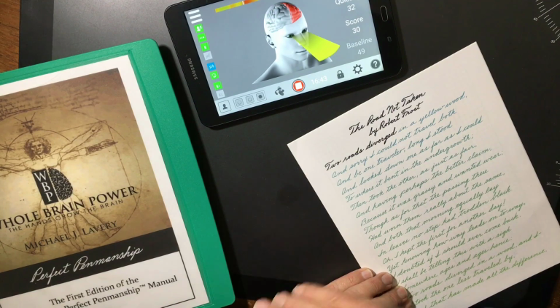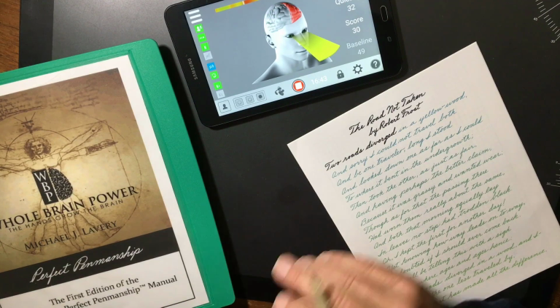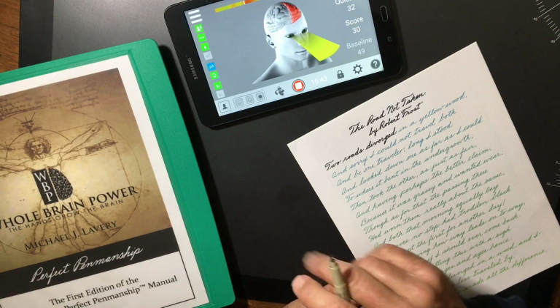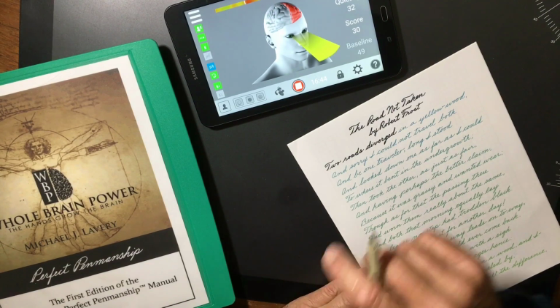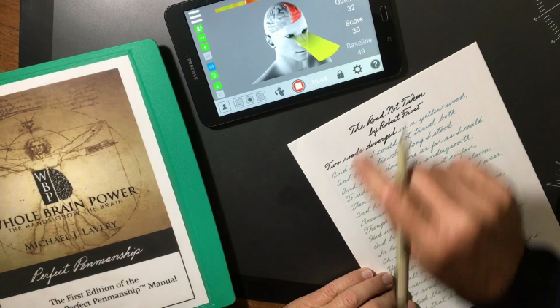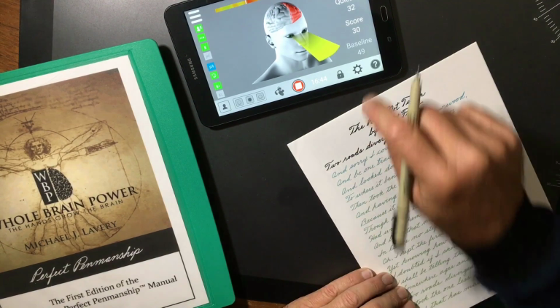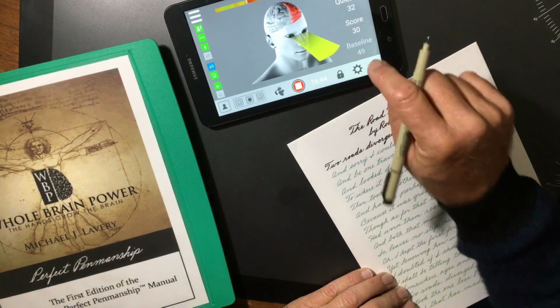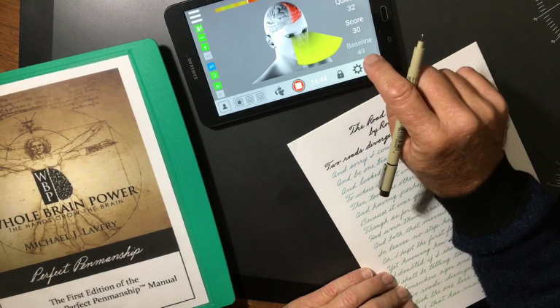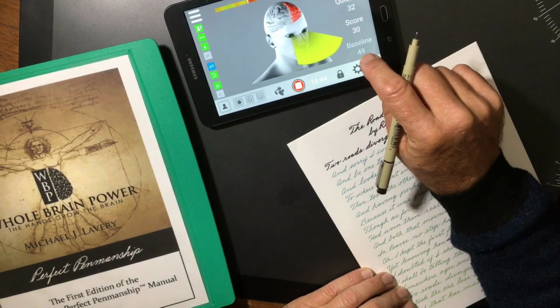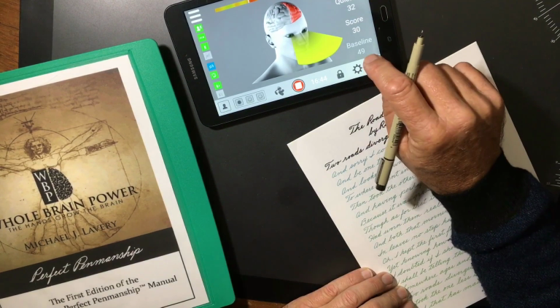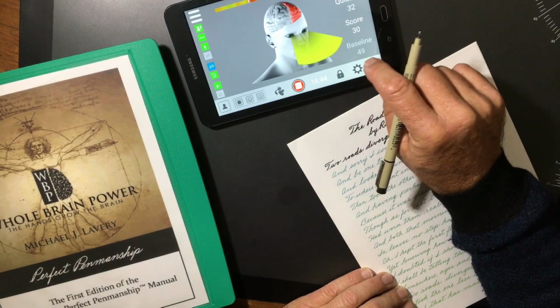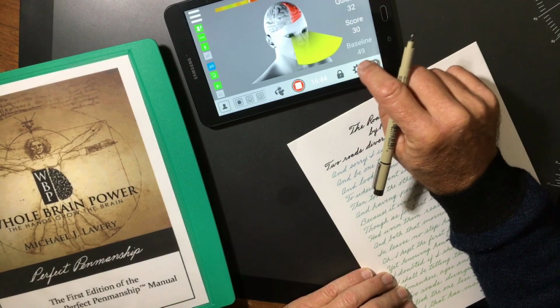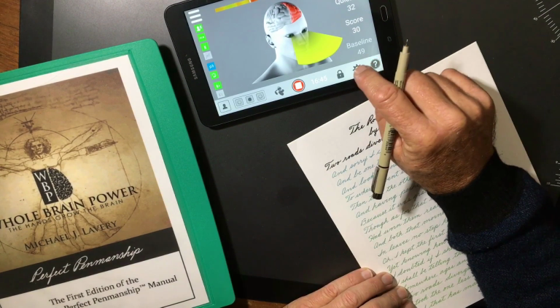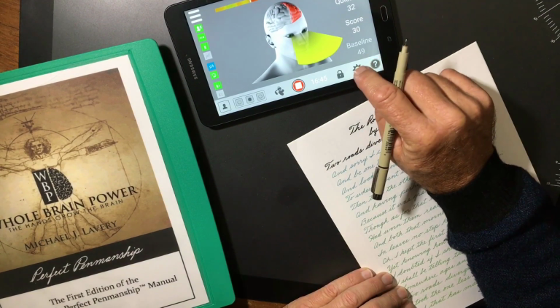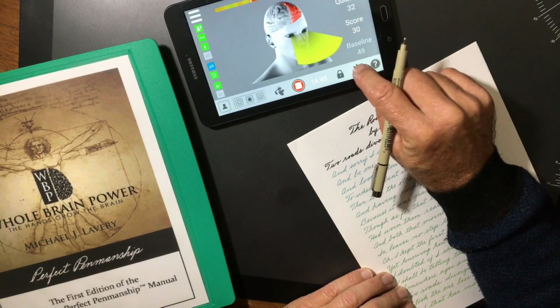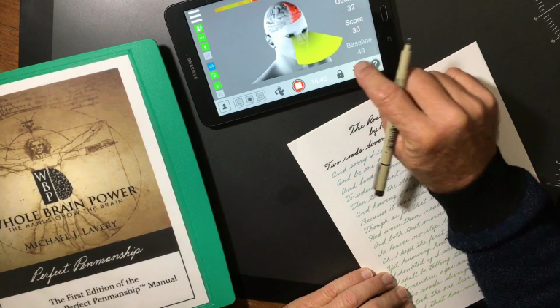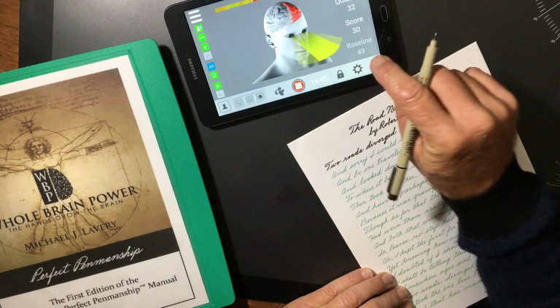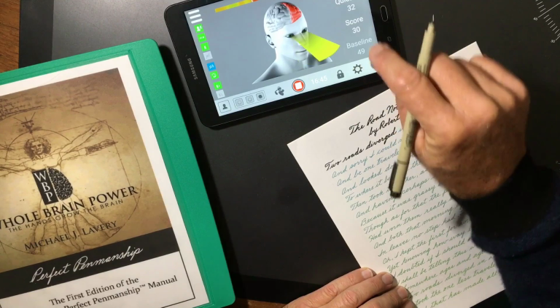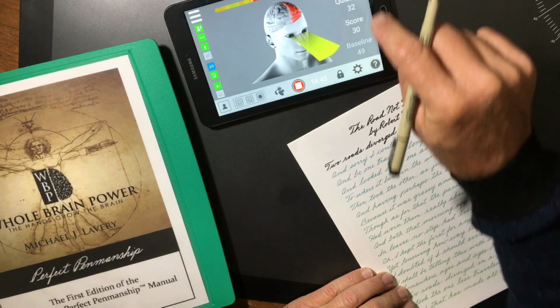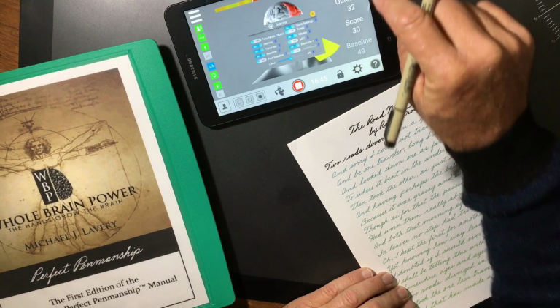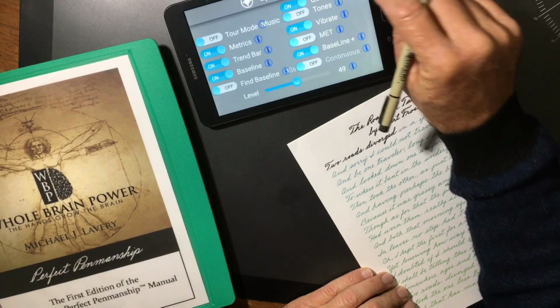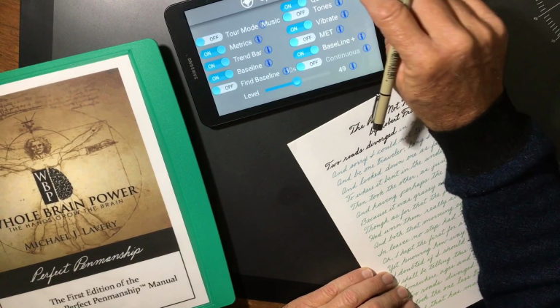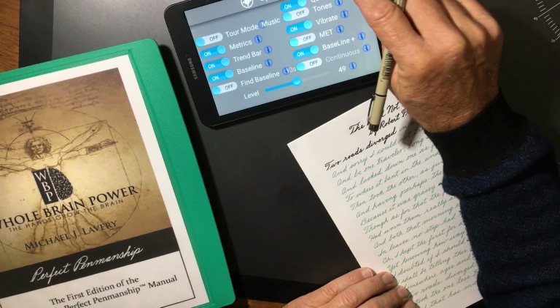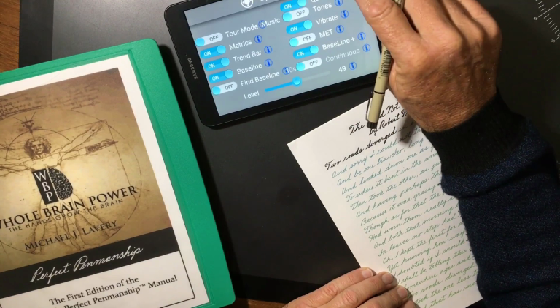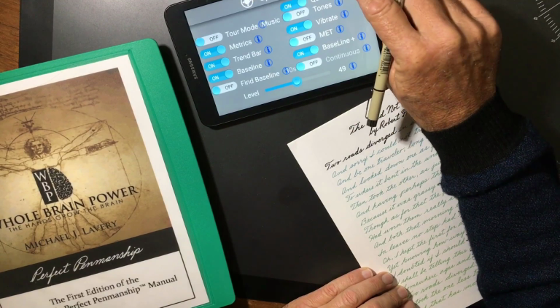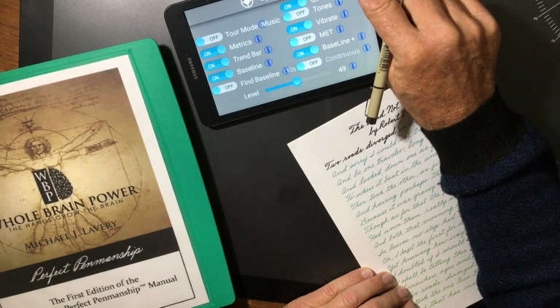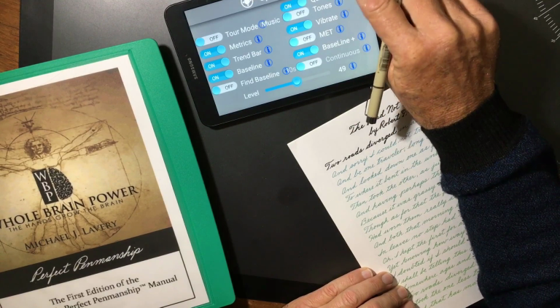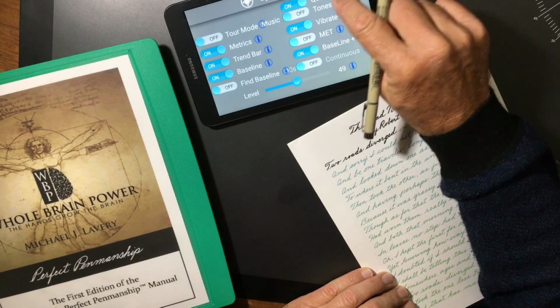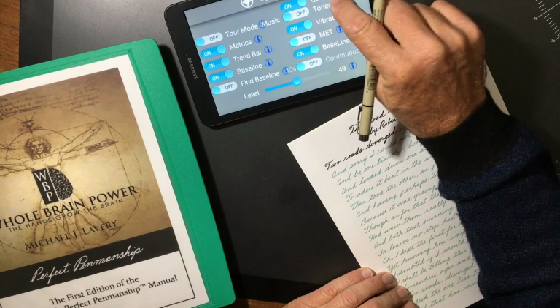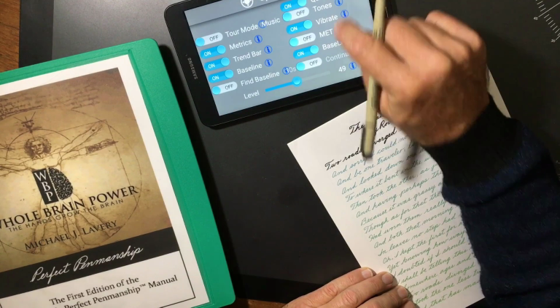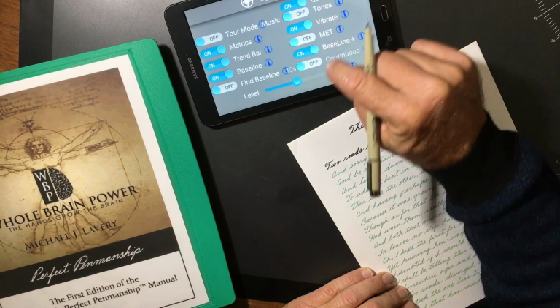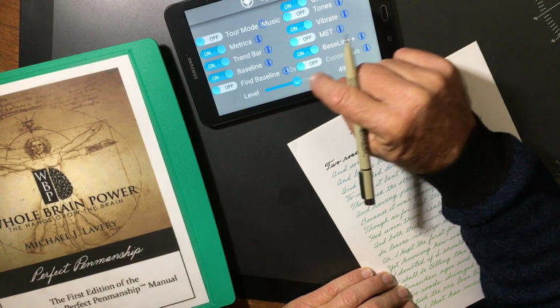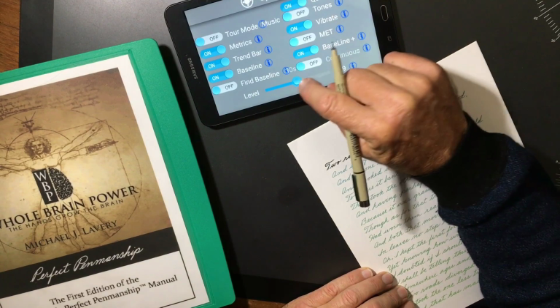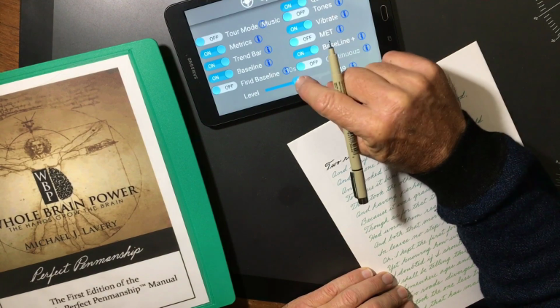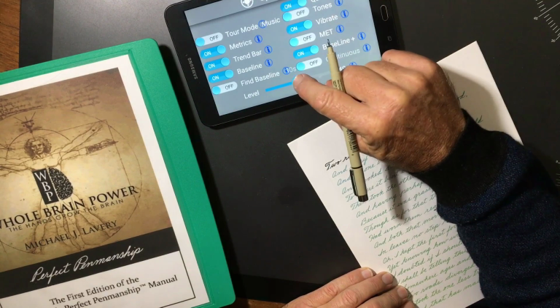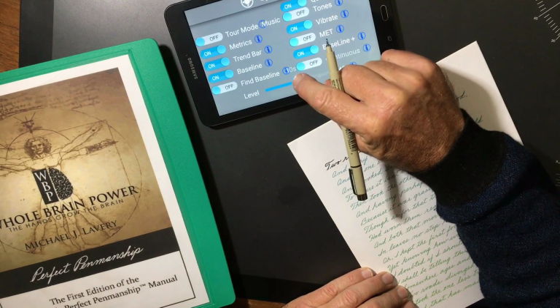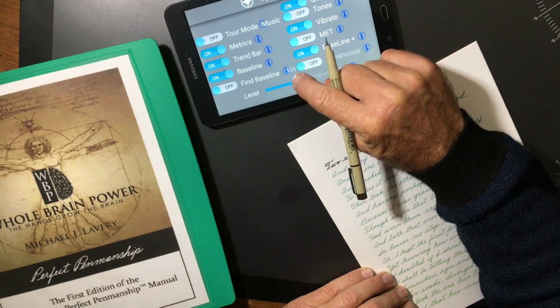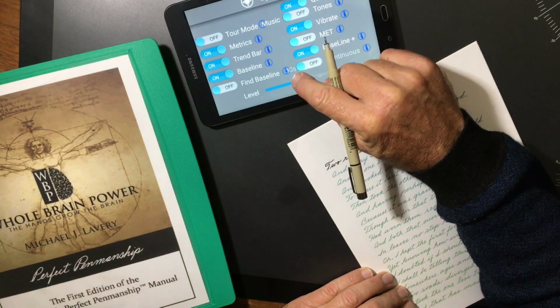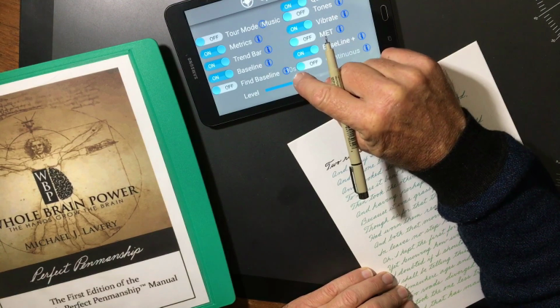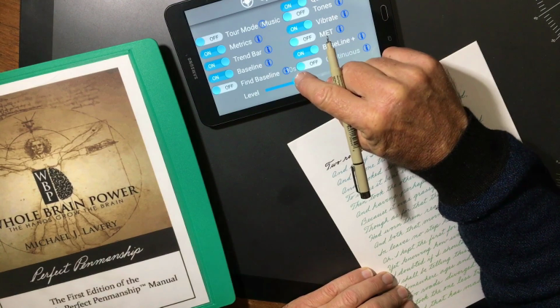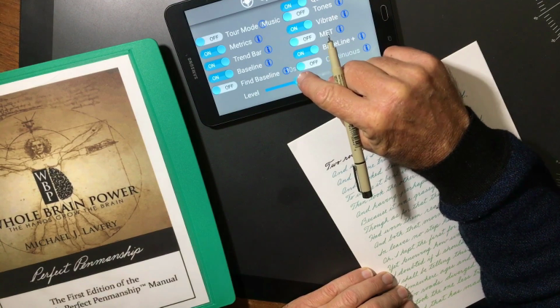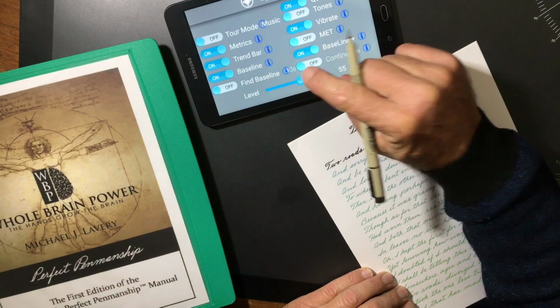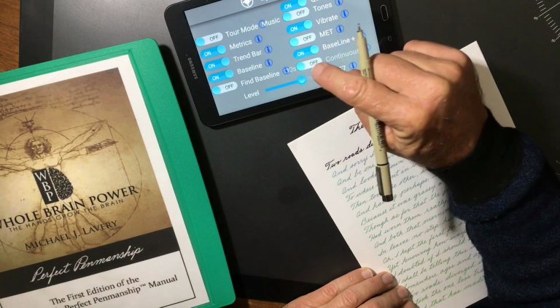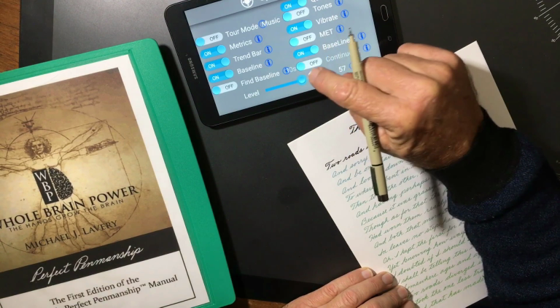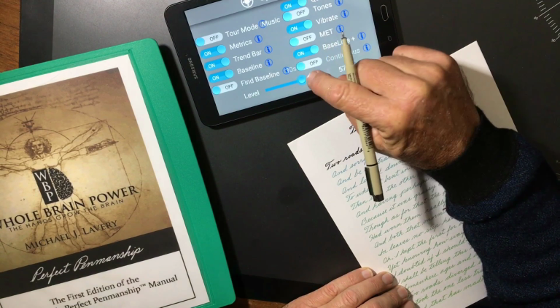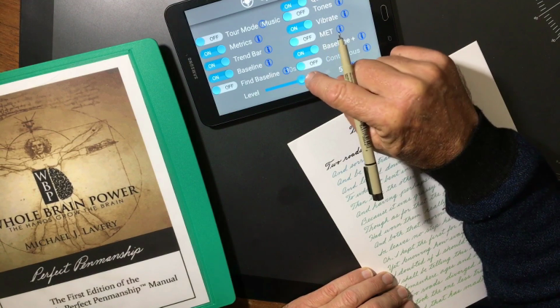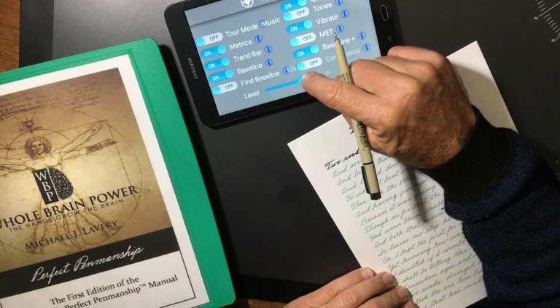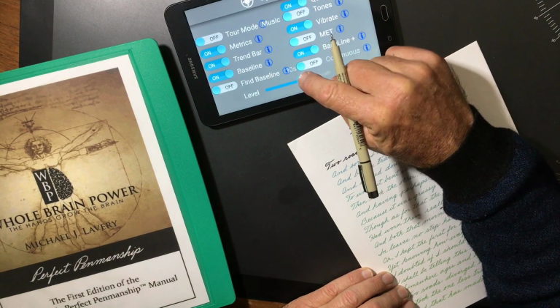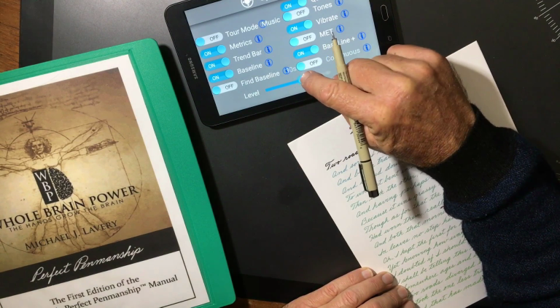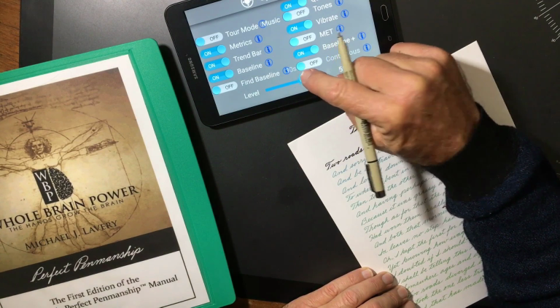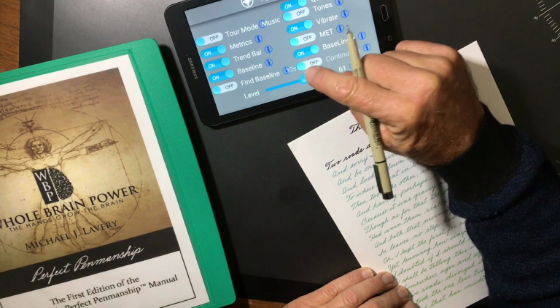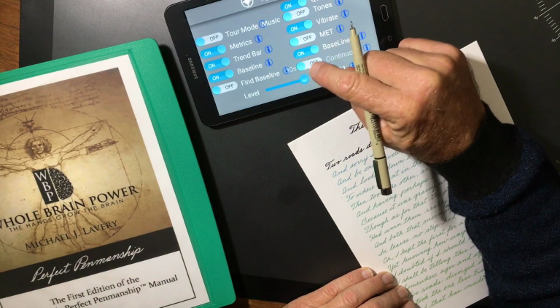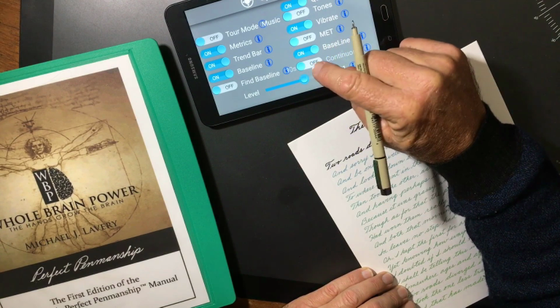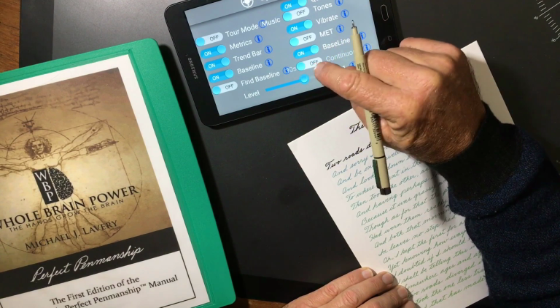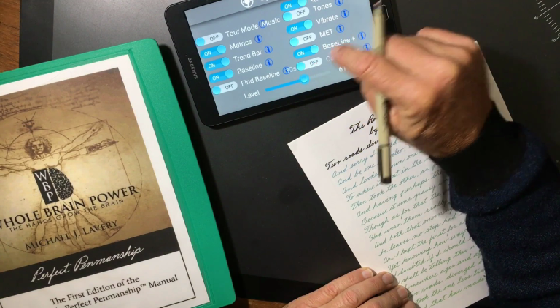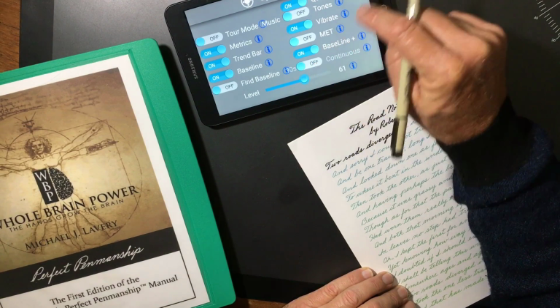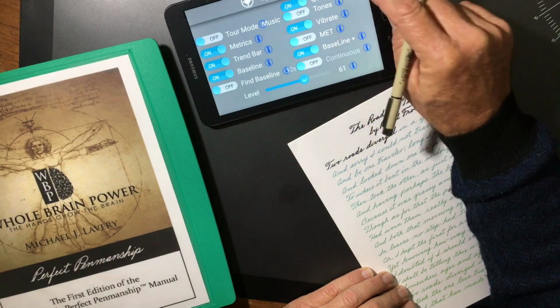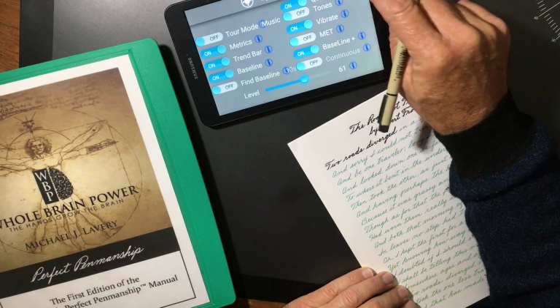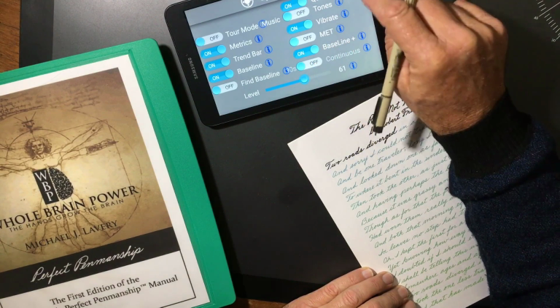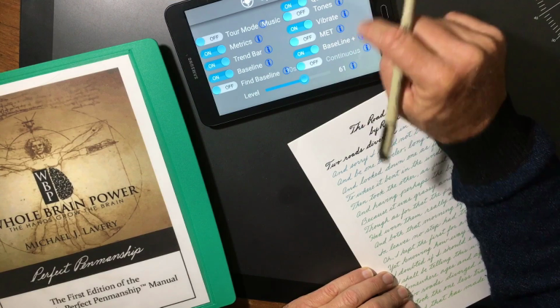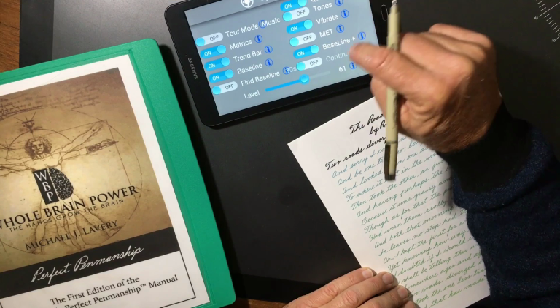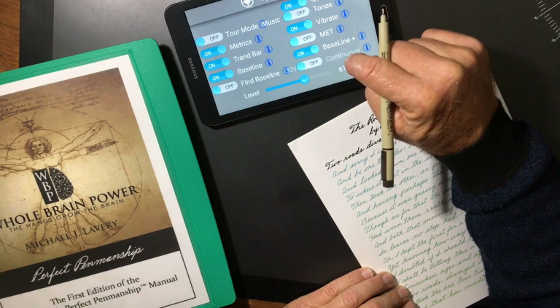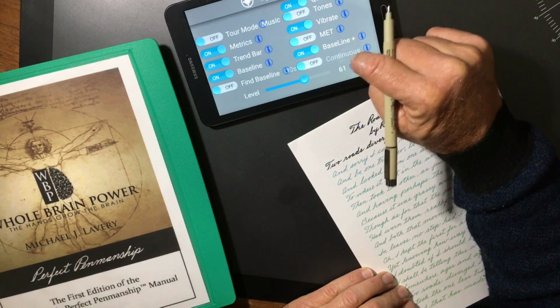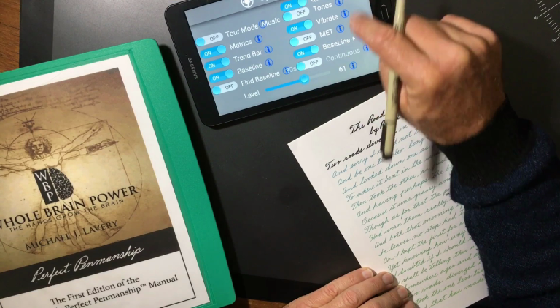So let's push the envelope a little bit higher, ladies and gentlemen. Let's bring the motion reading up to 60 now. Let me see if I can still achieve the right side of the brain.